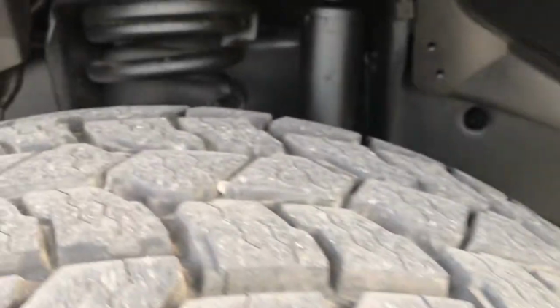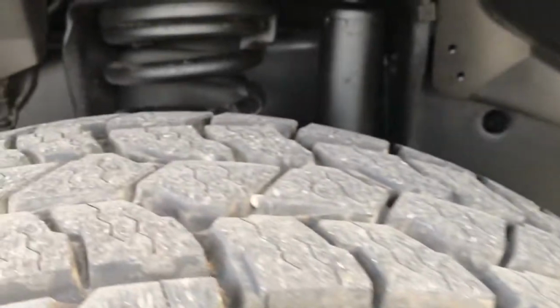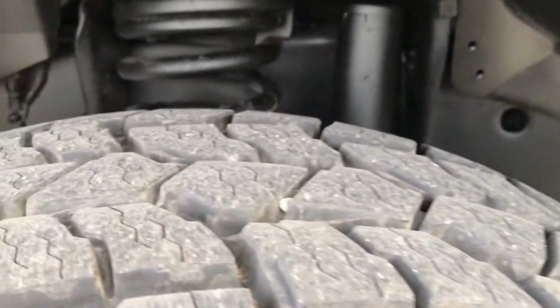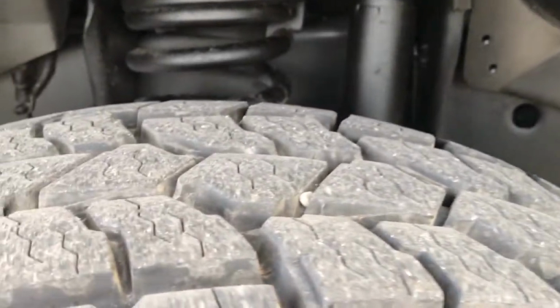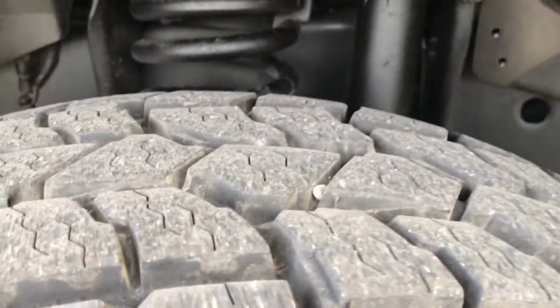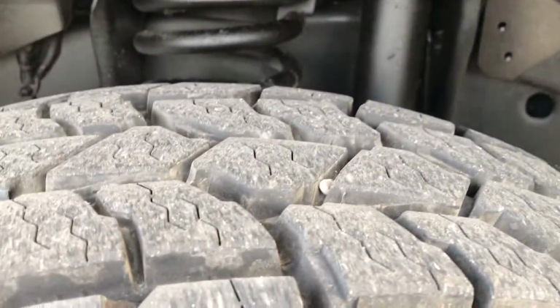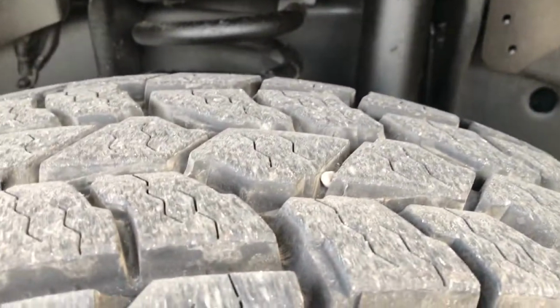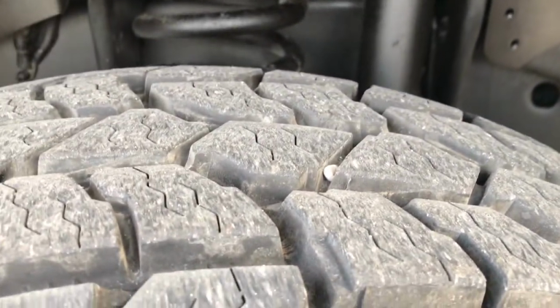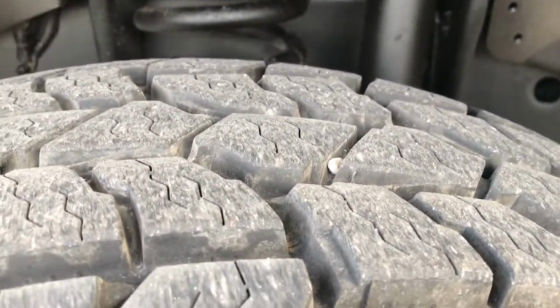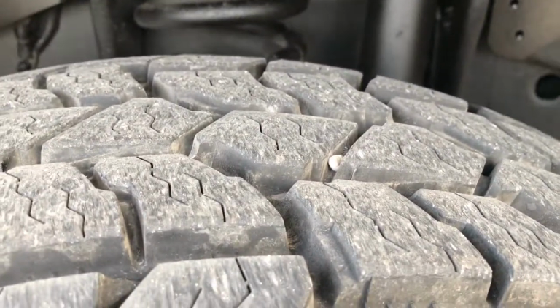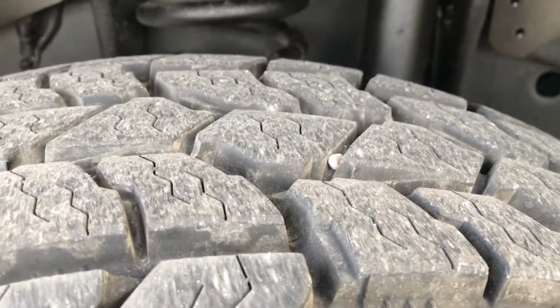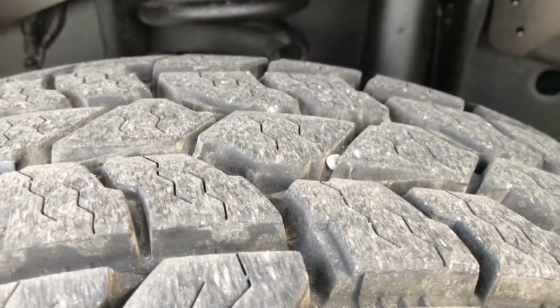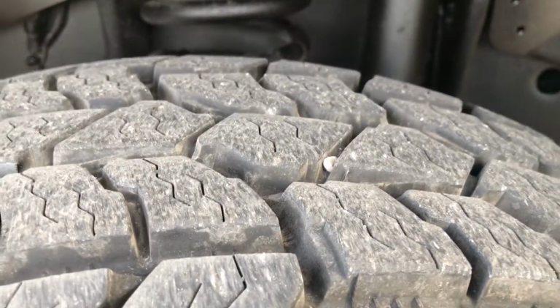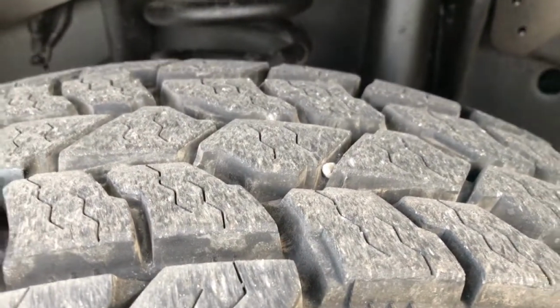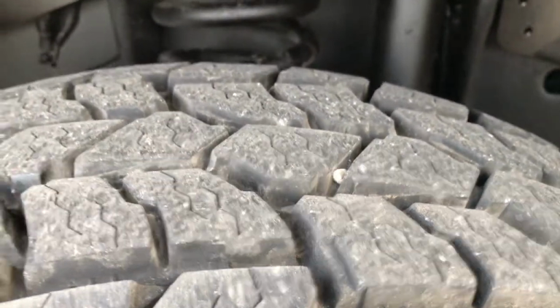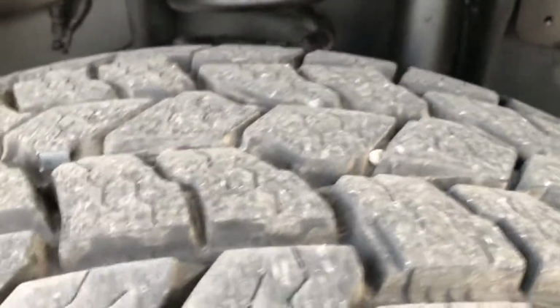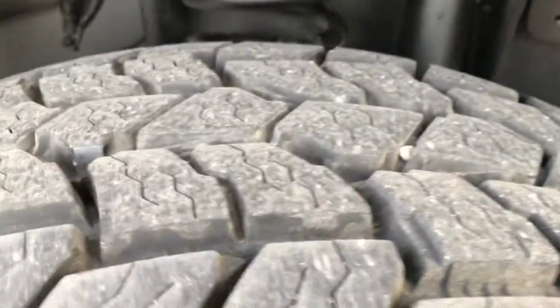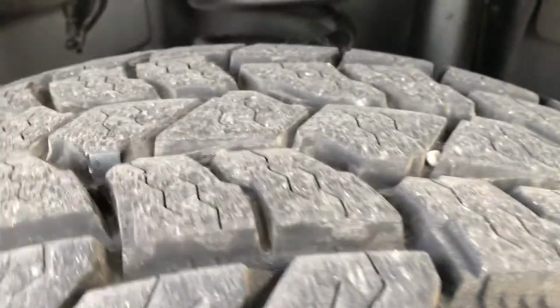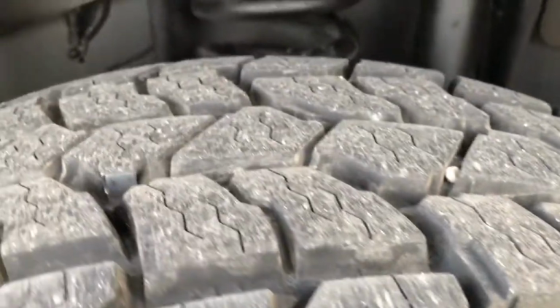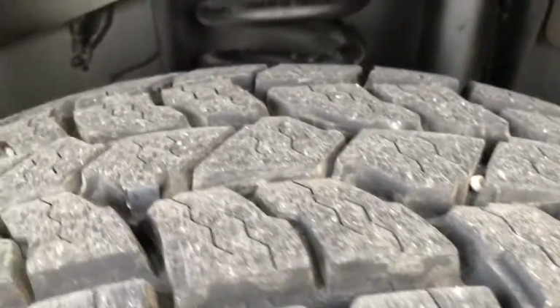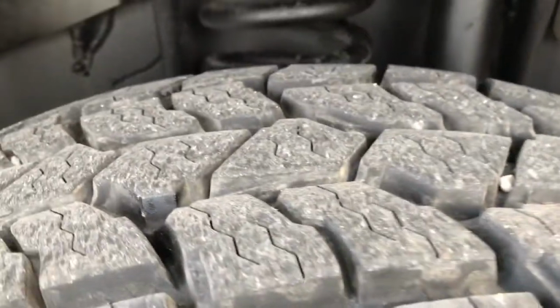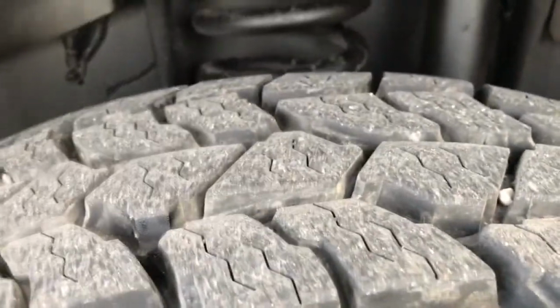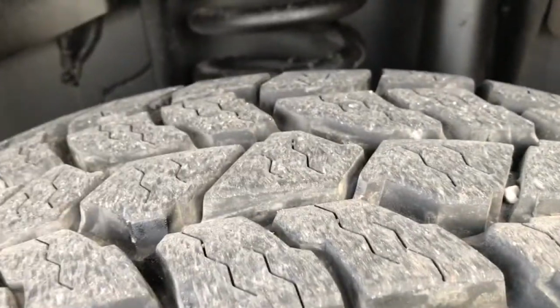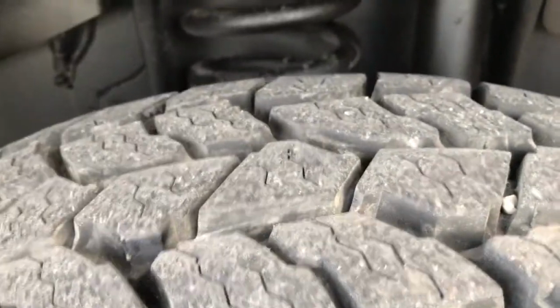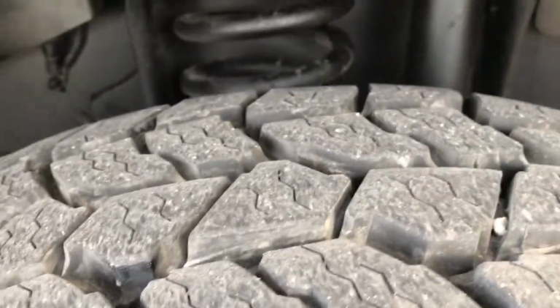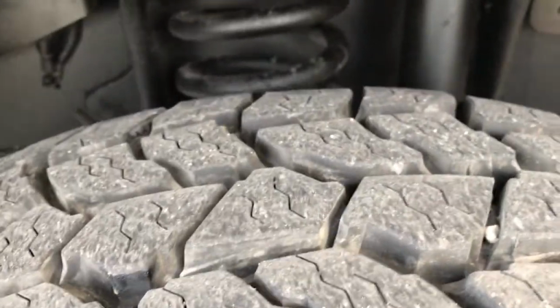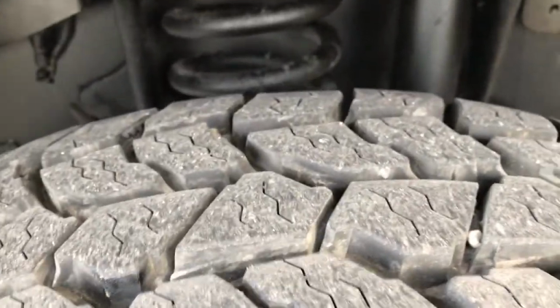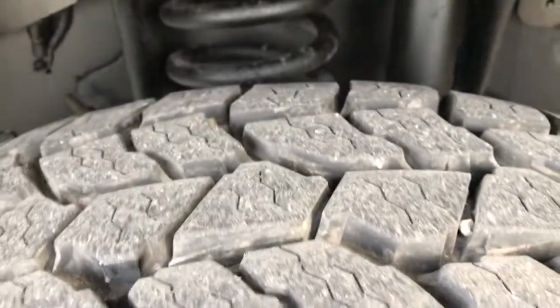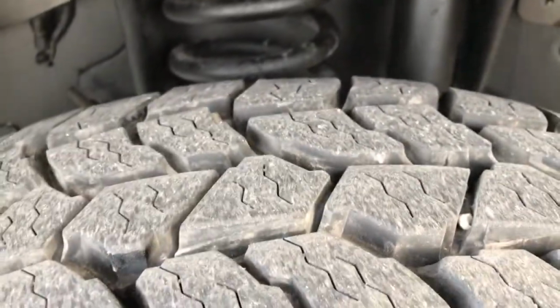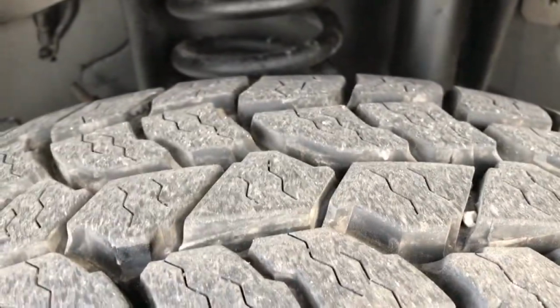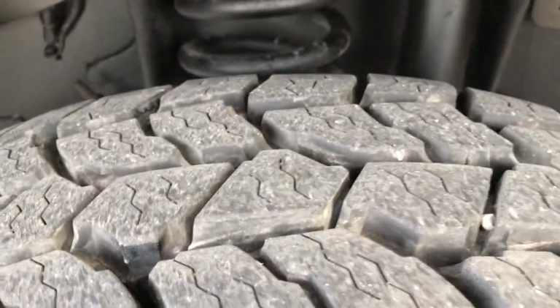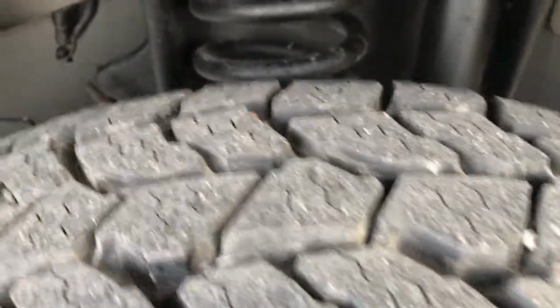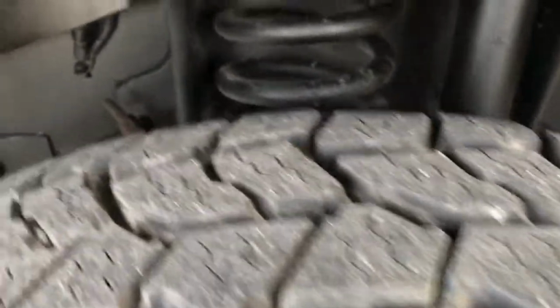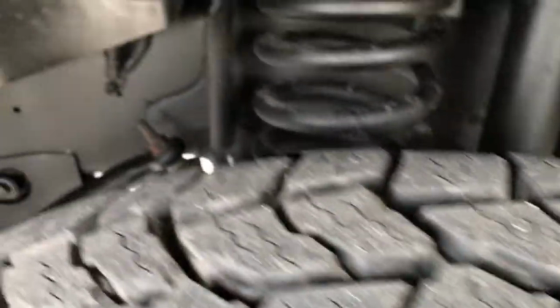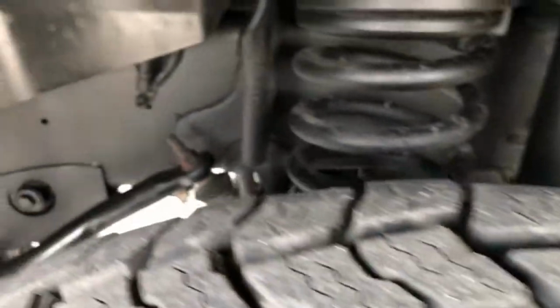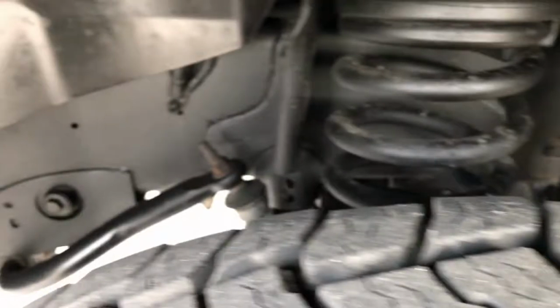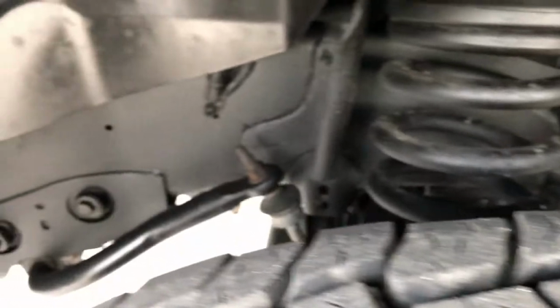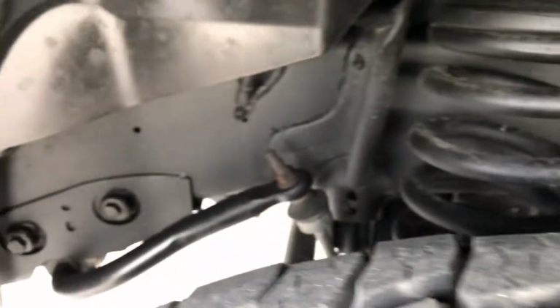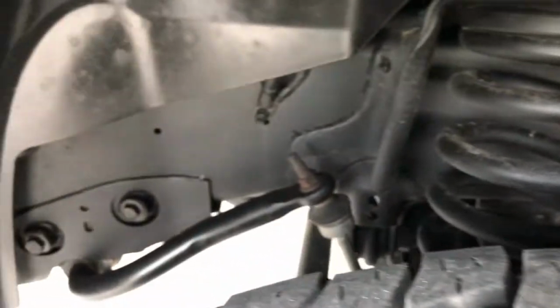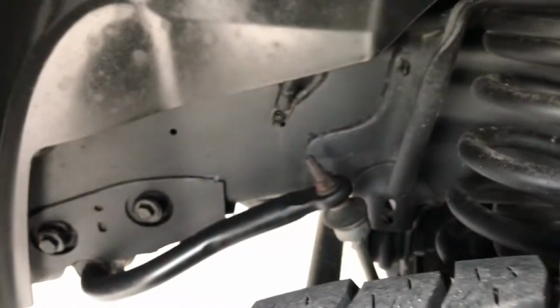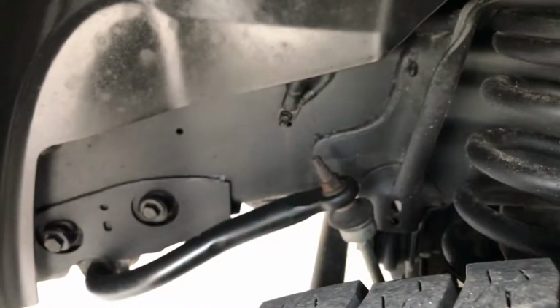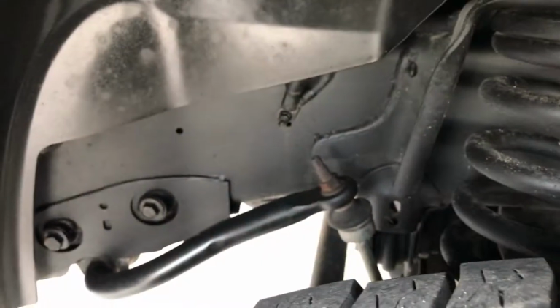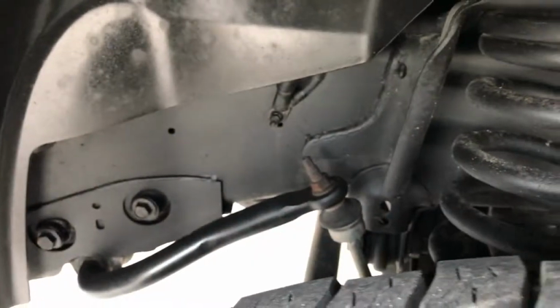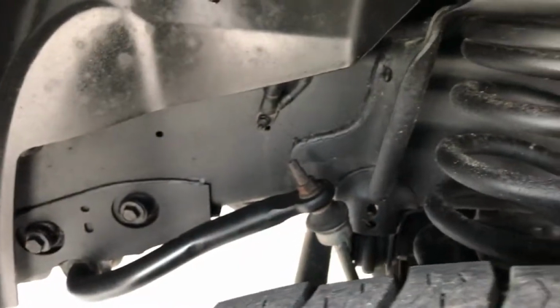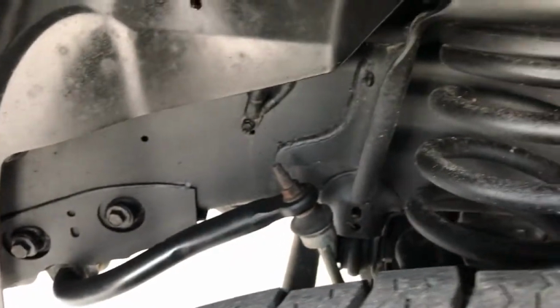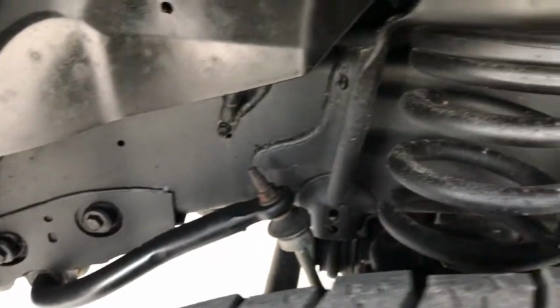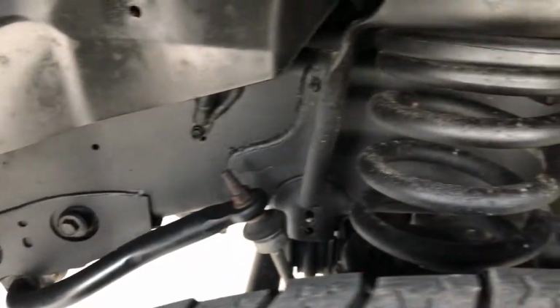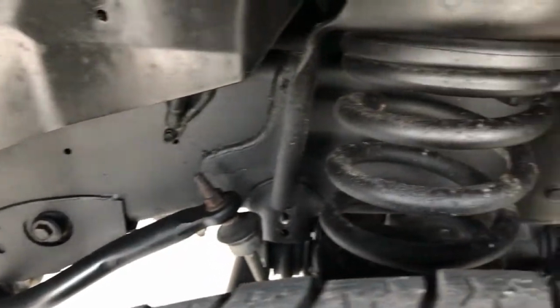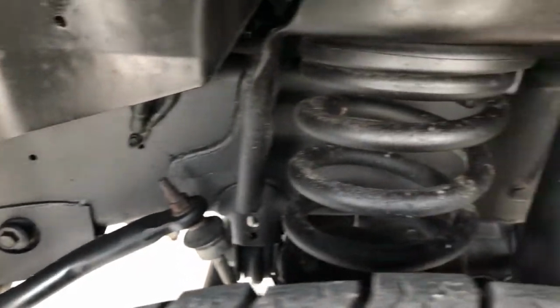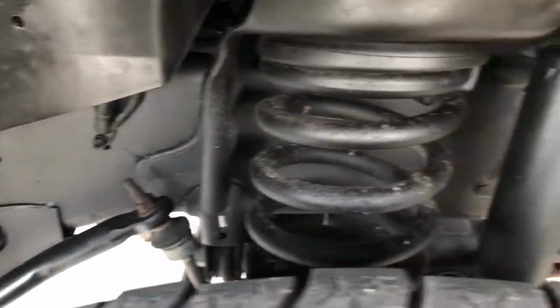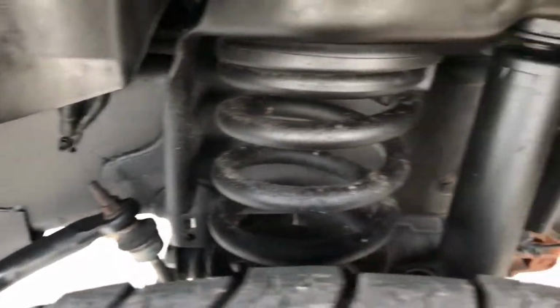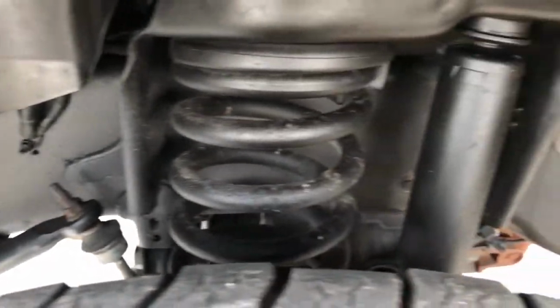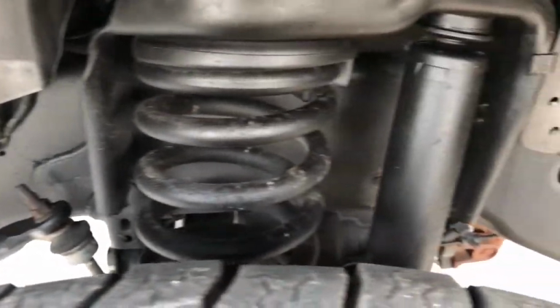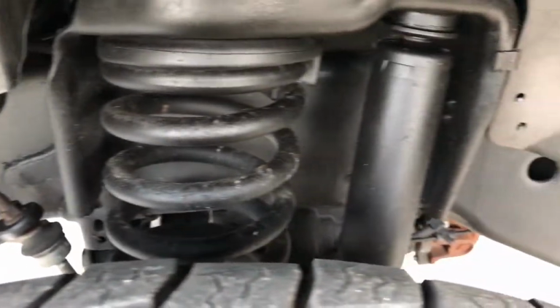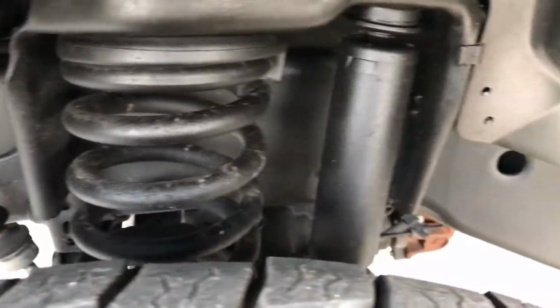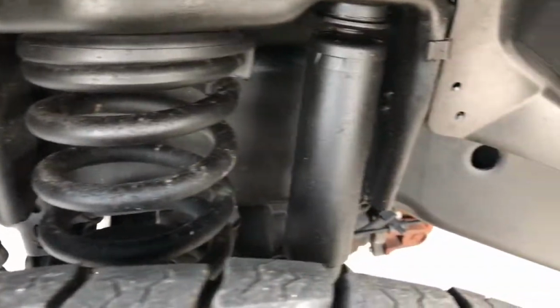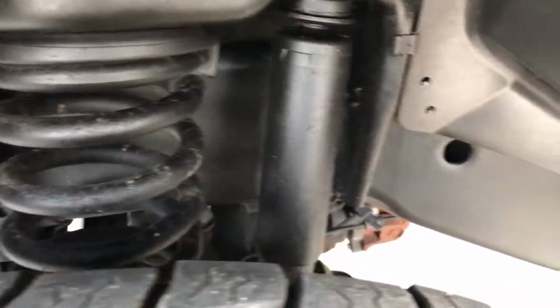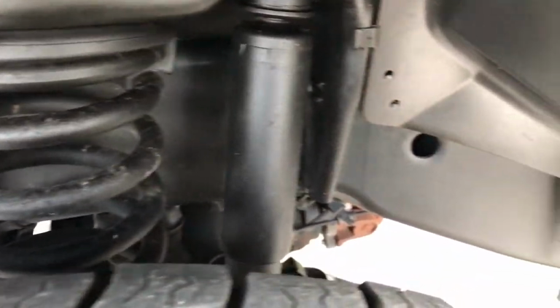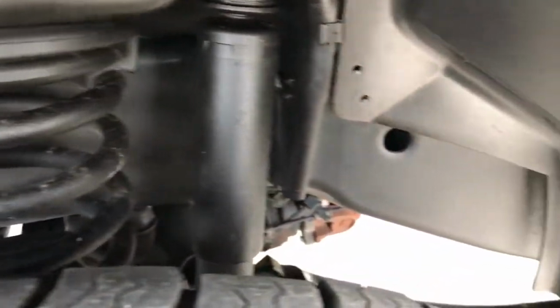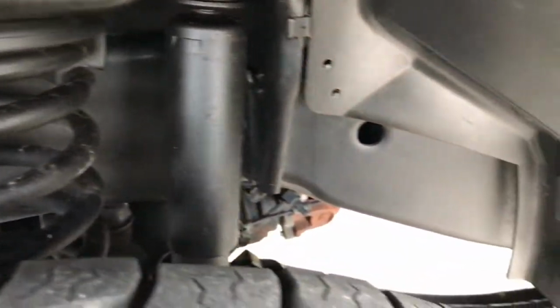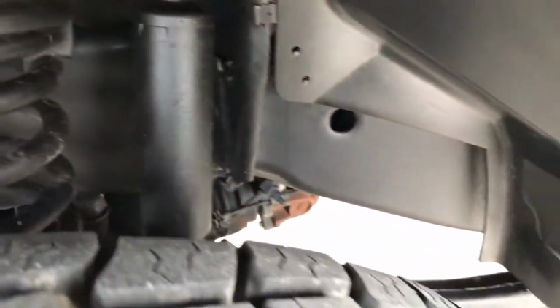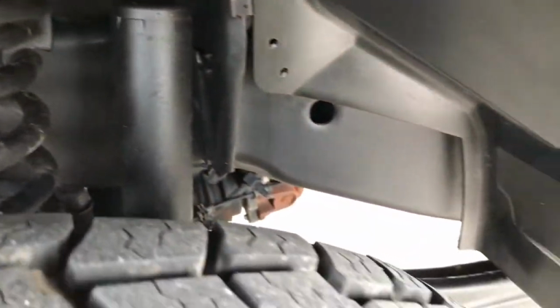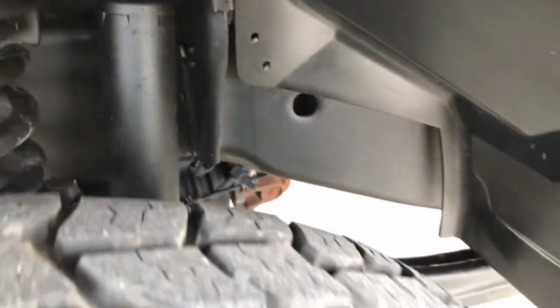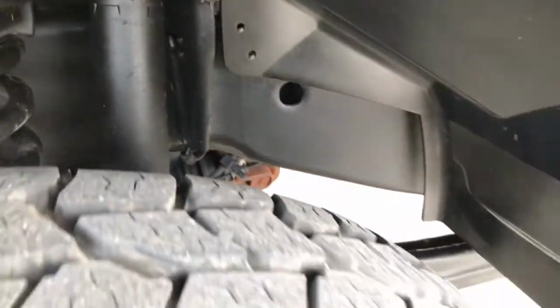These tires have about 90-95% of the tread left, lots of tread. You can see the frame and underbody — very clean on this truck.